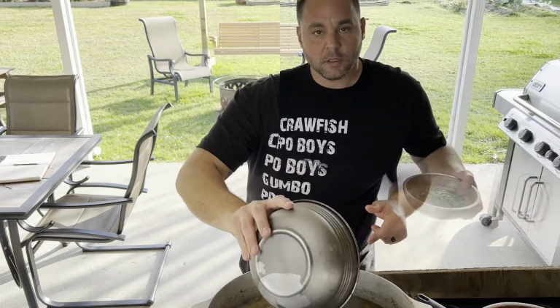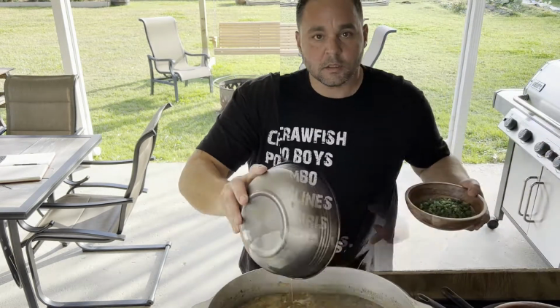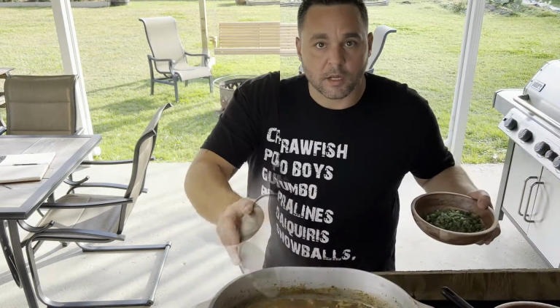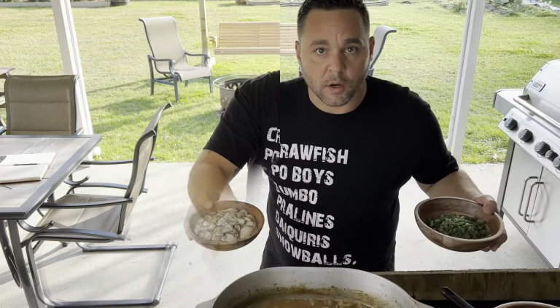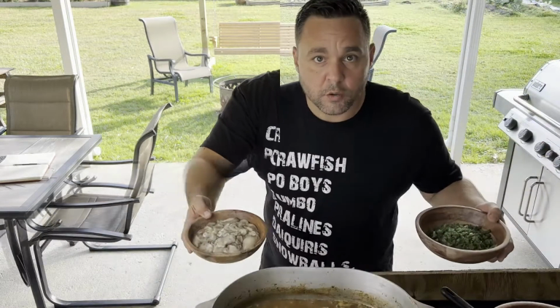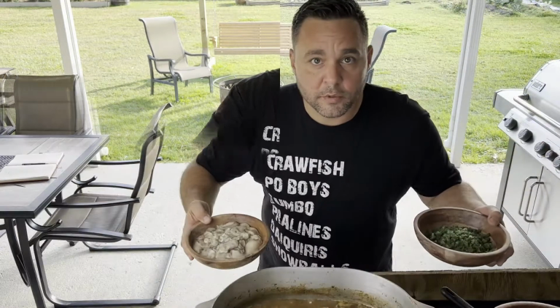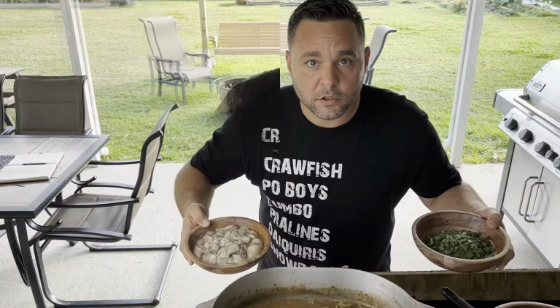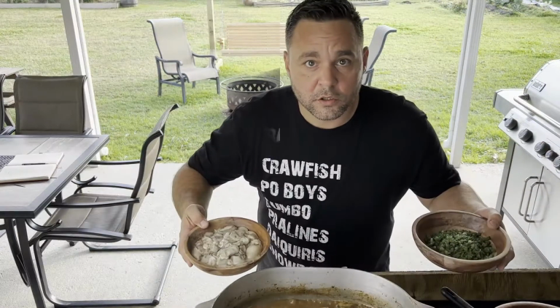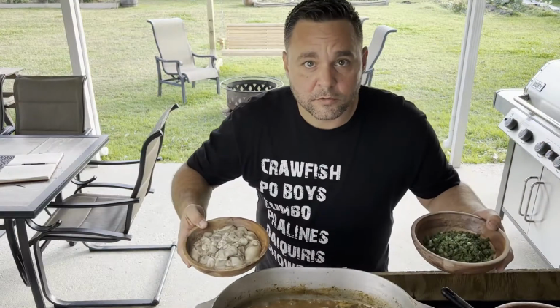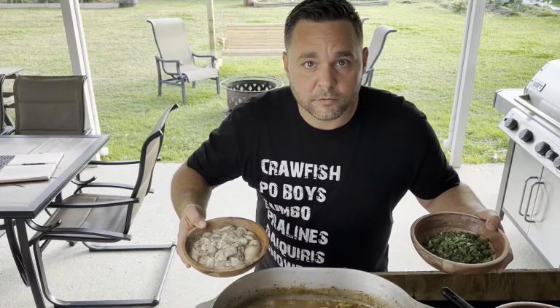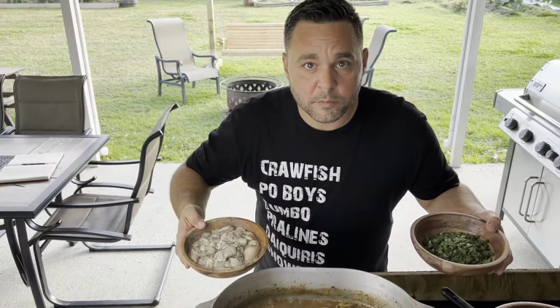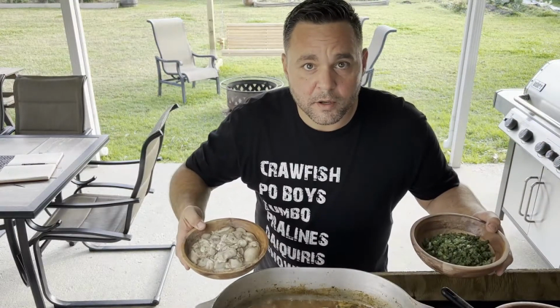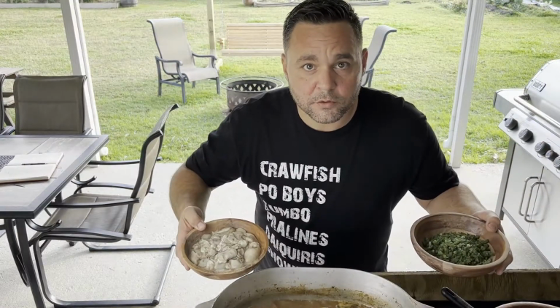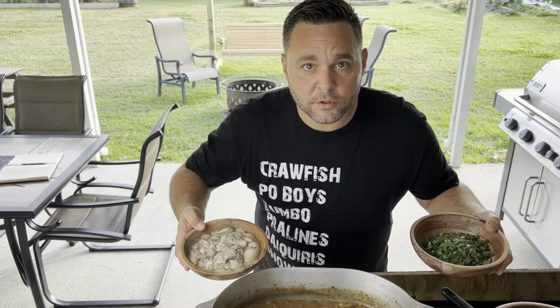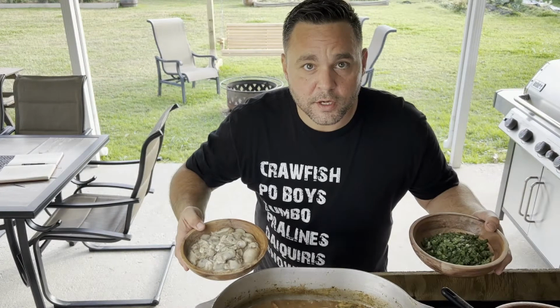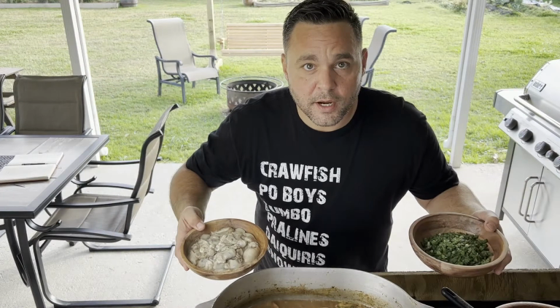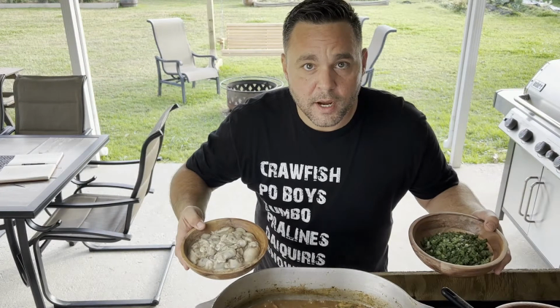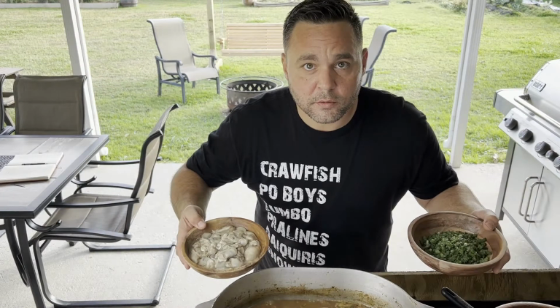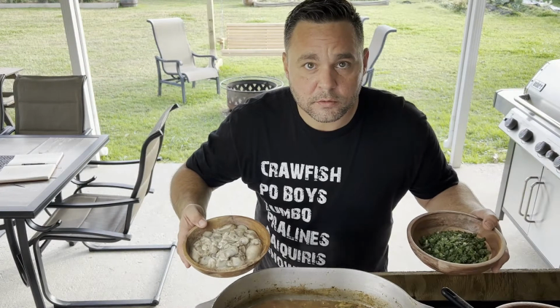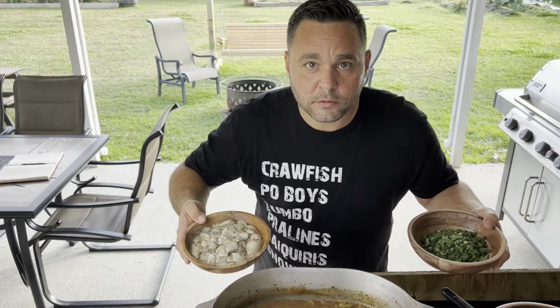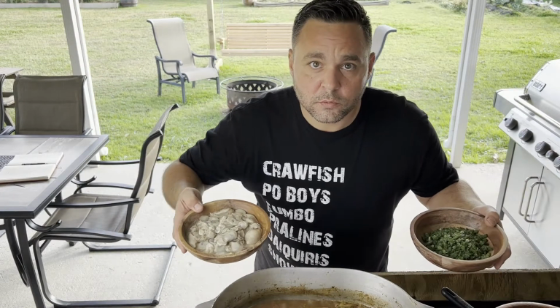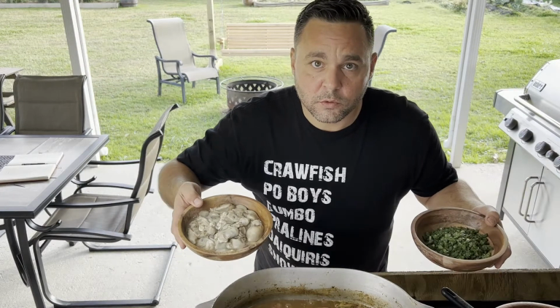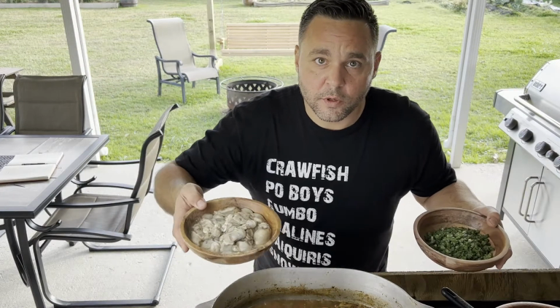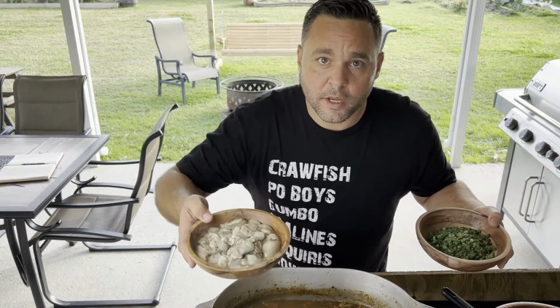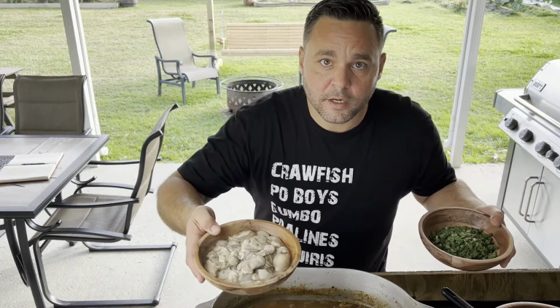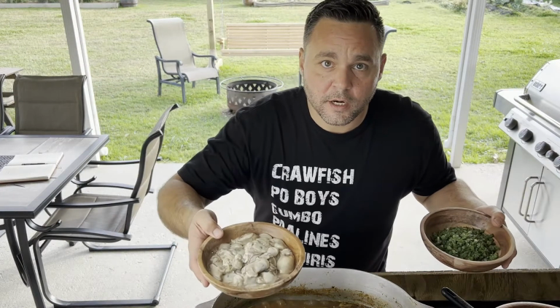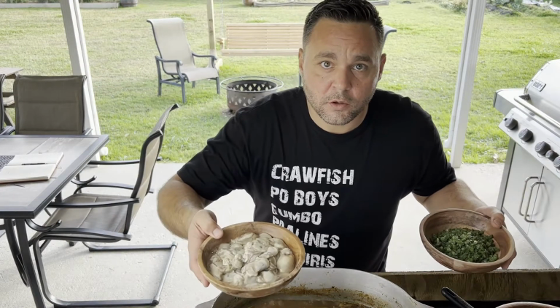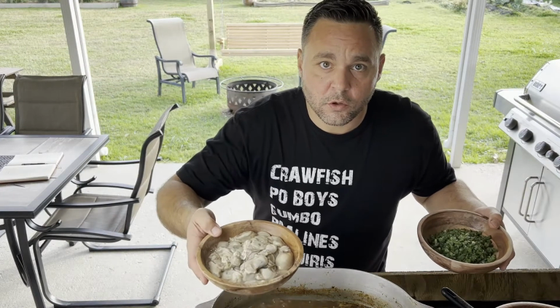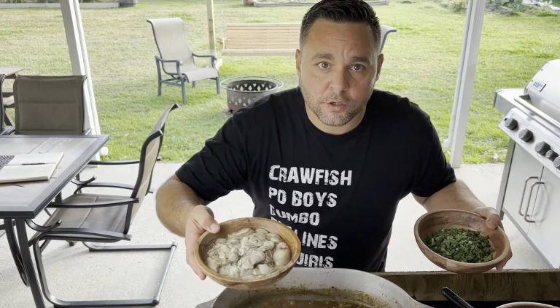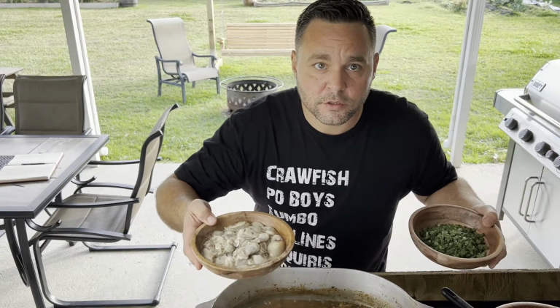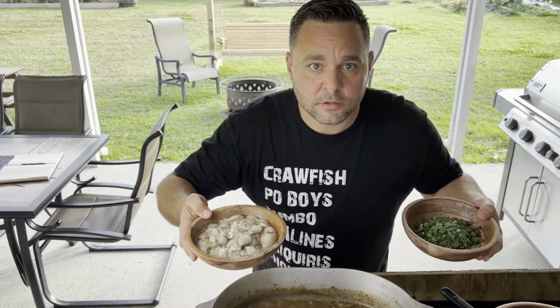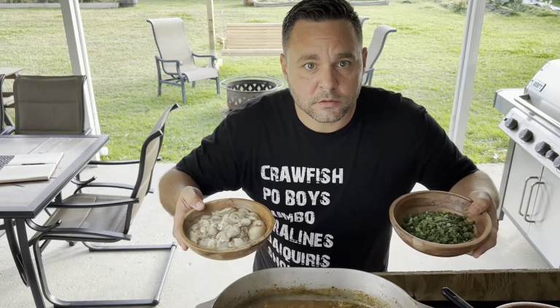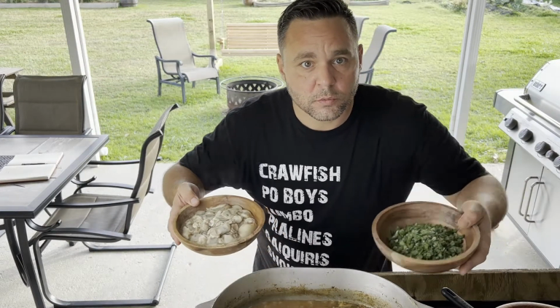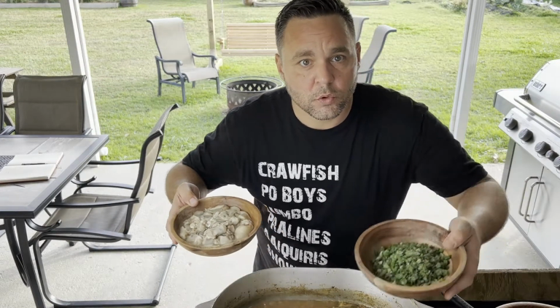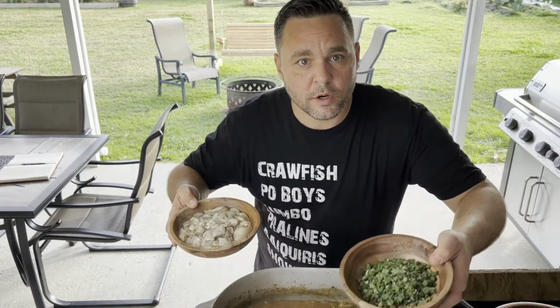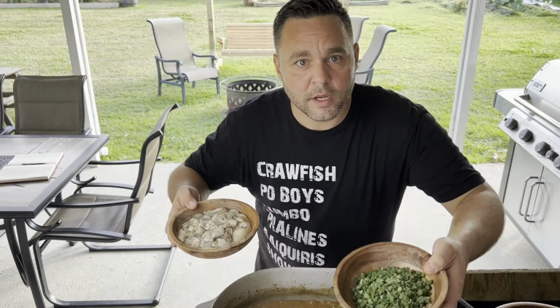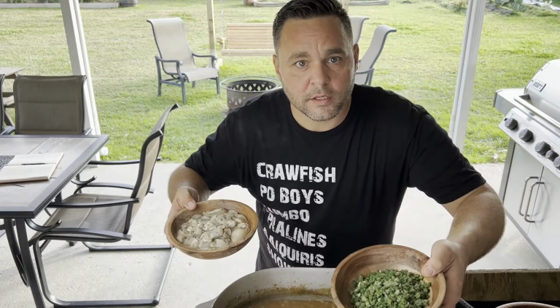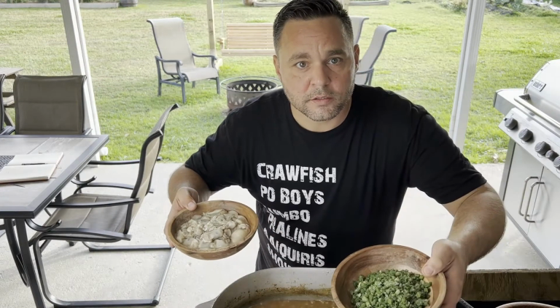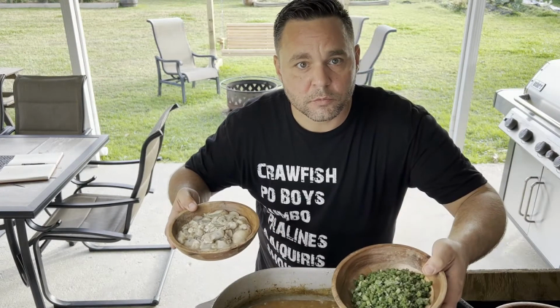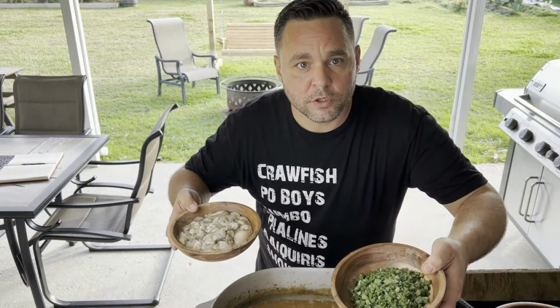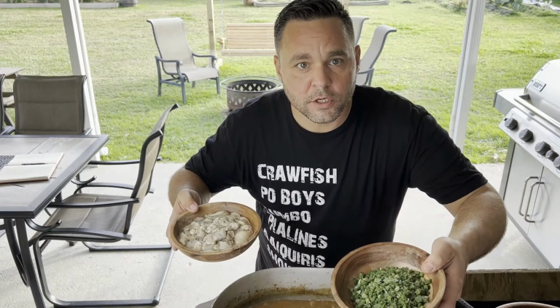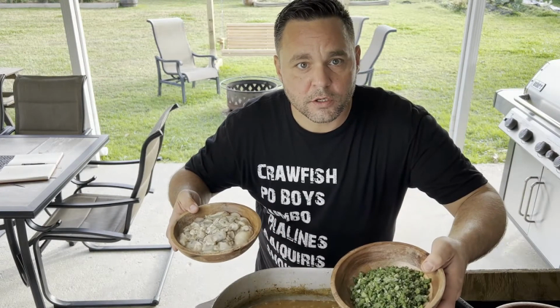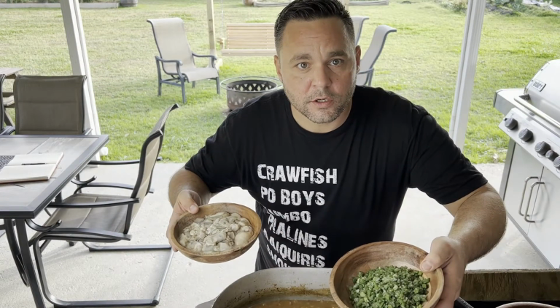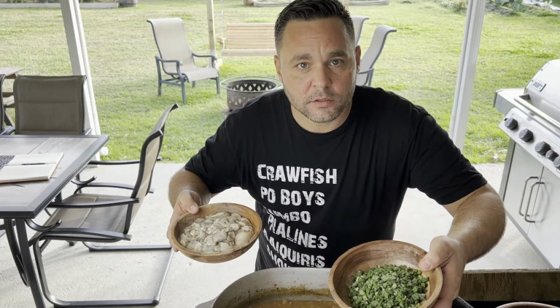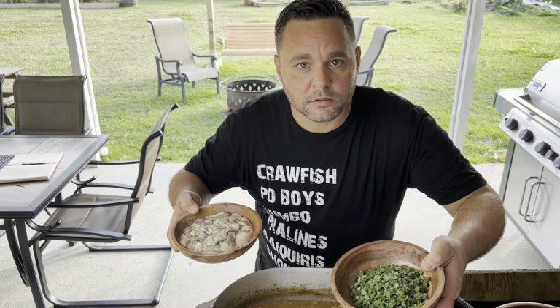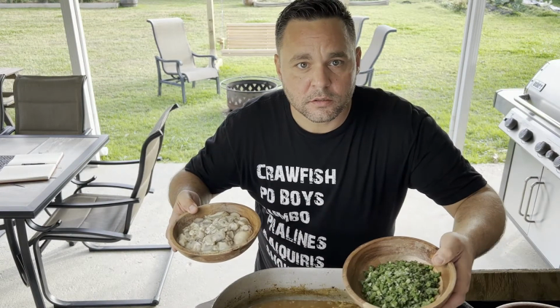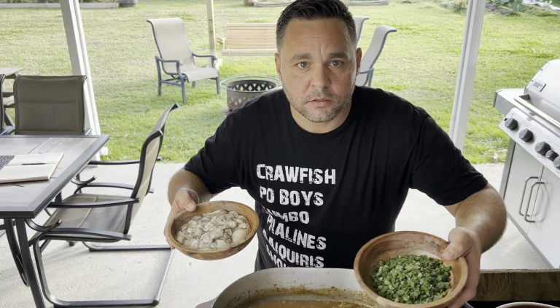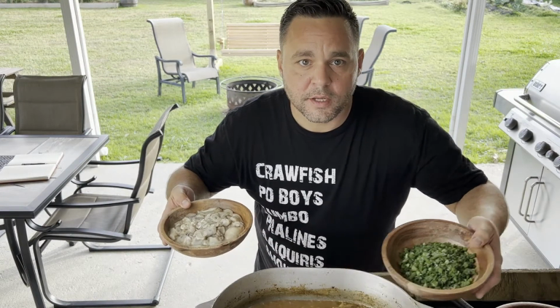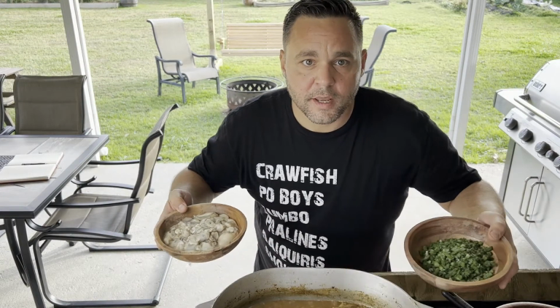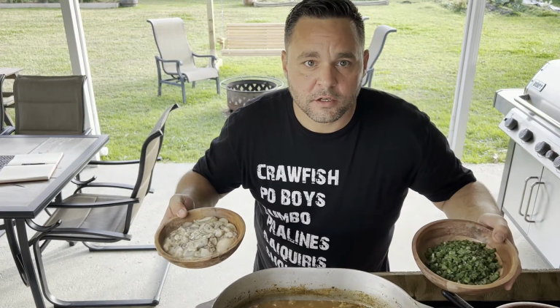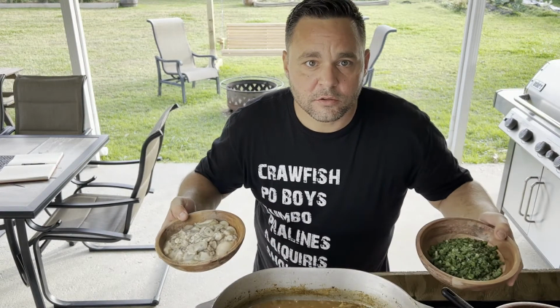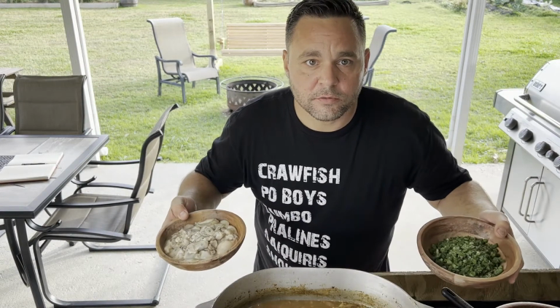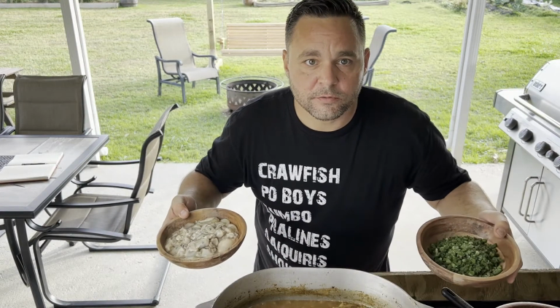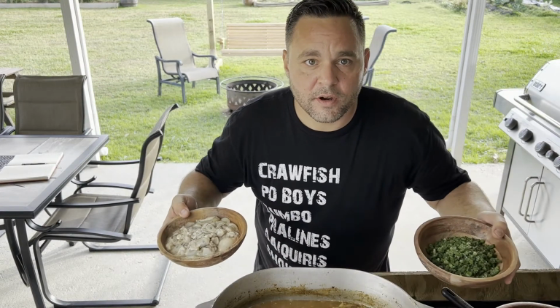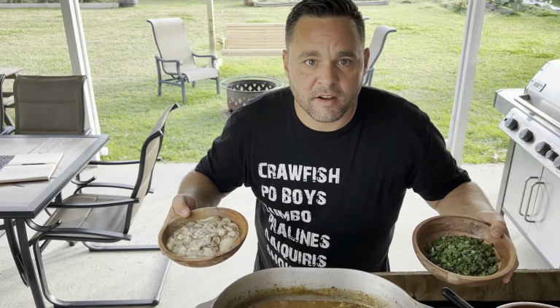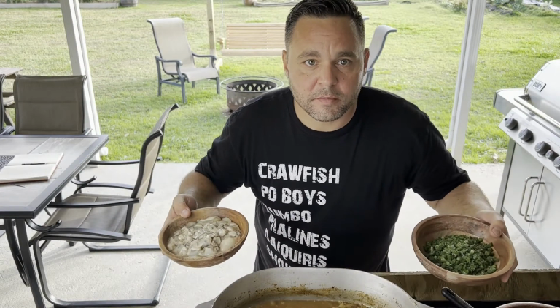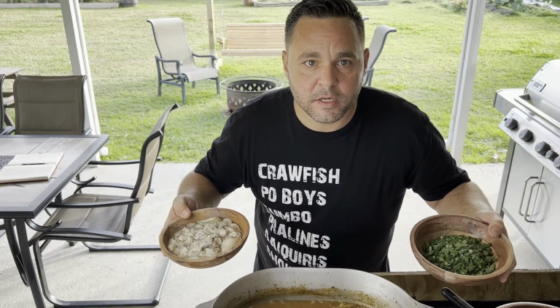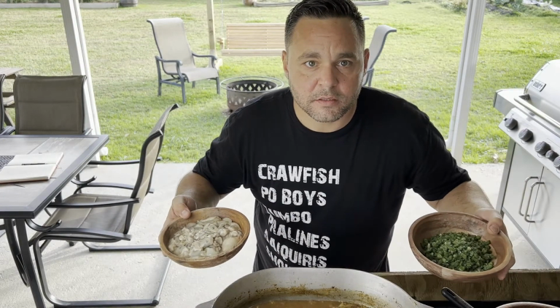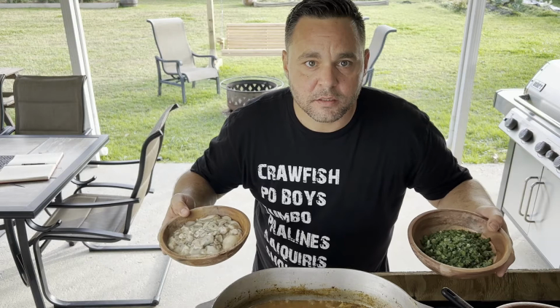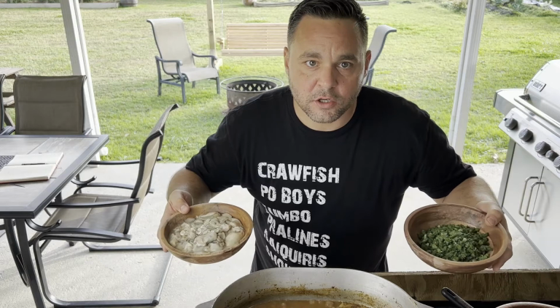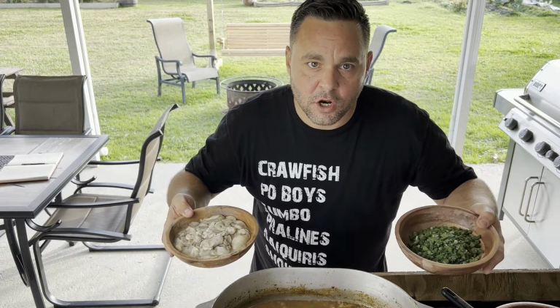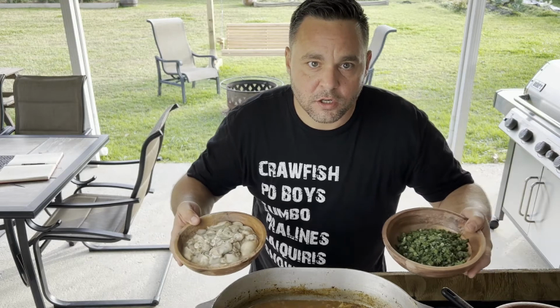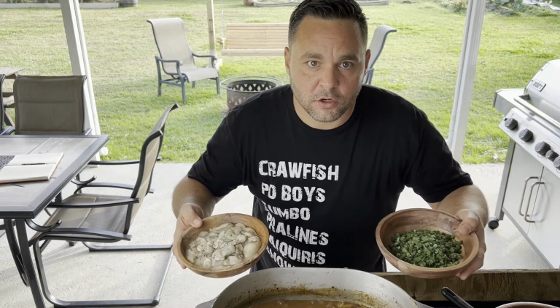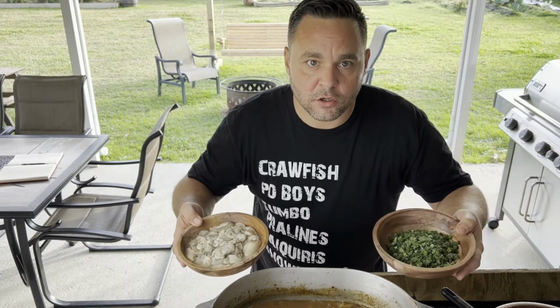Now we've been cooking for about three hours. We're going to add in our oysters and some green onions. Let that cook for five minutes and cut it off.